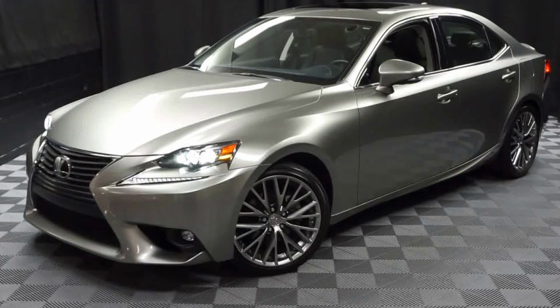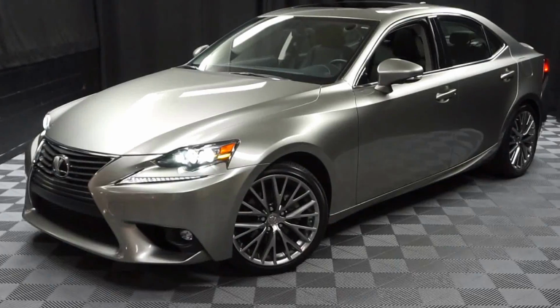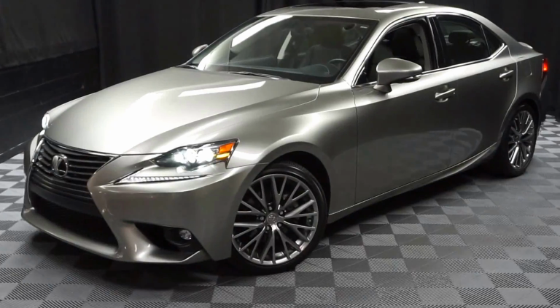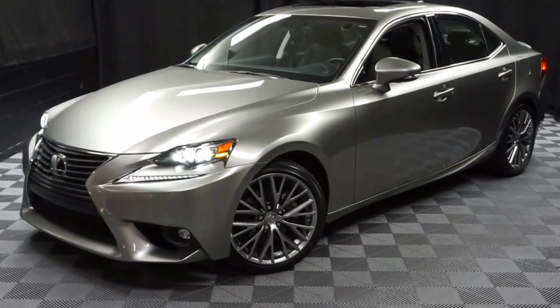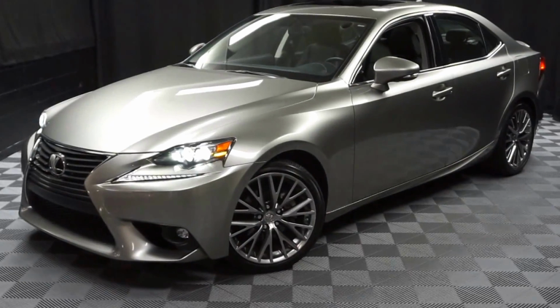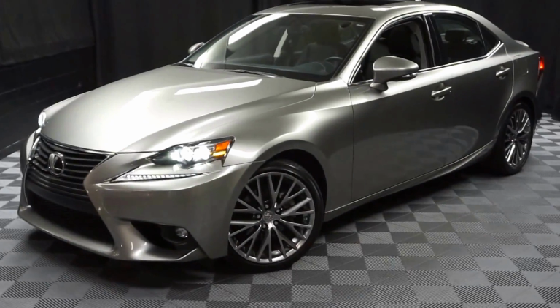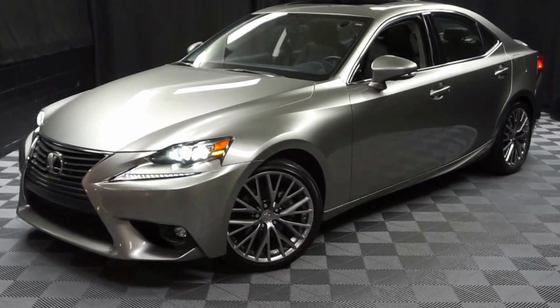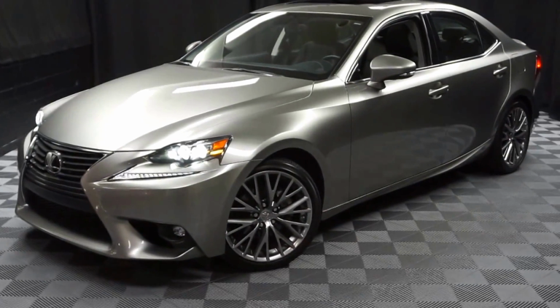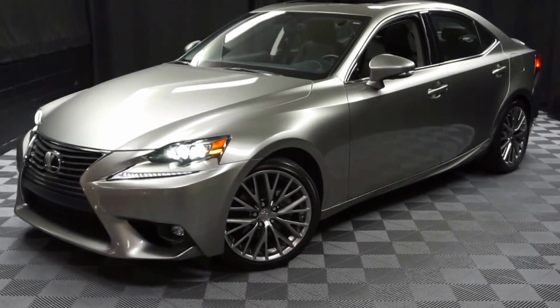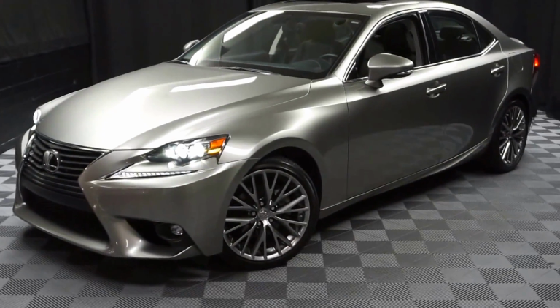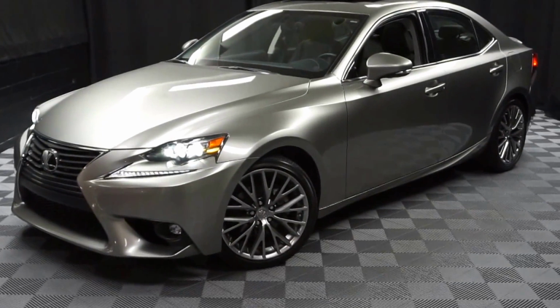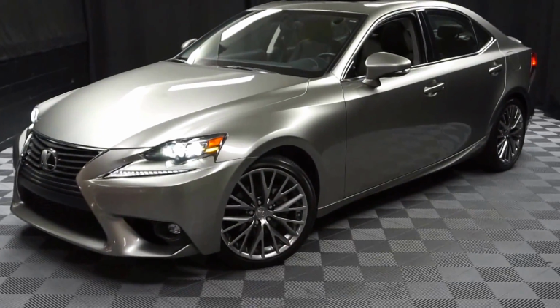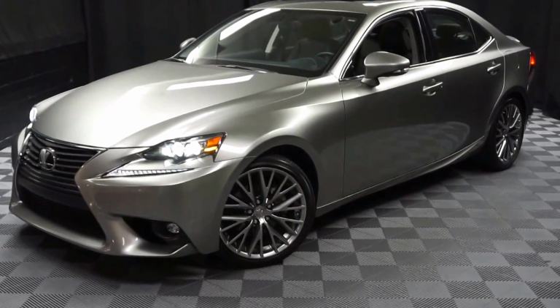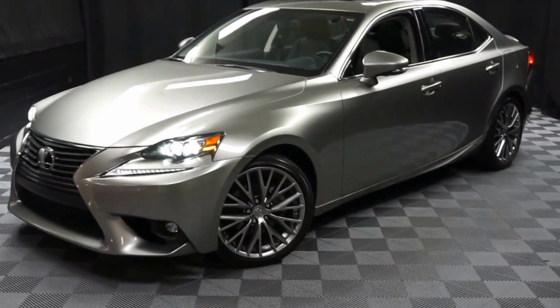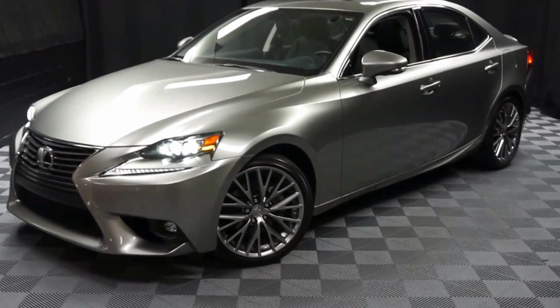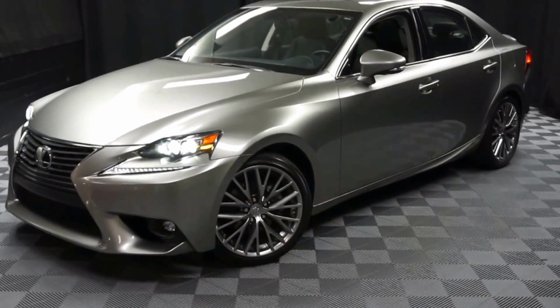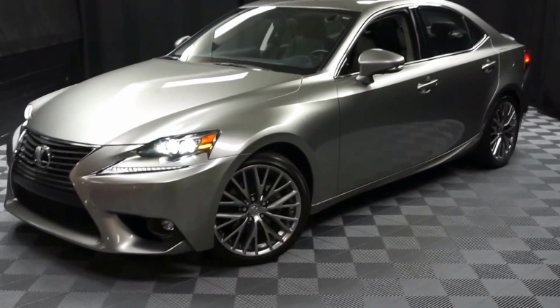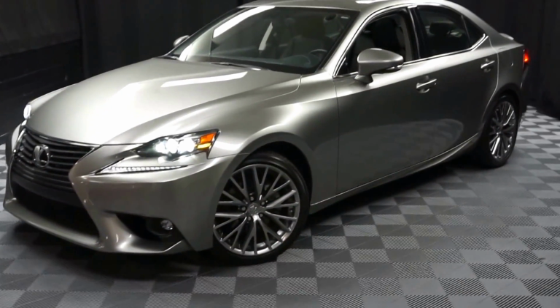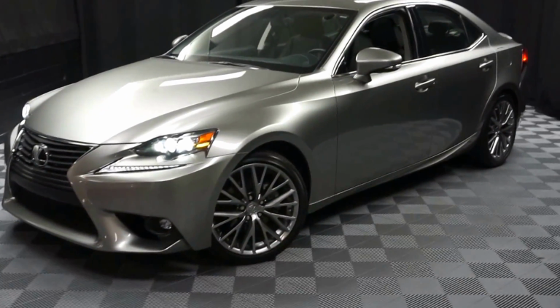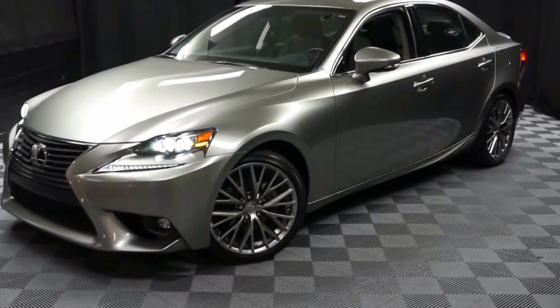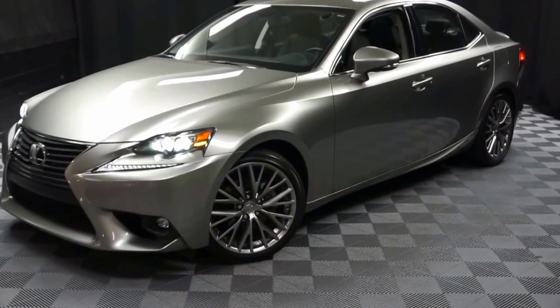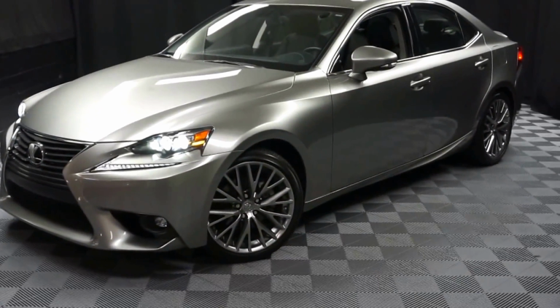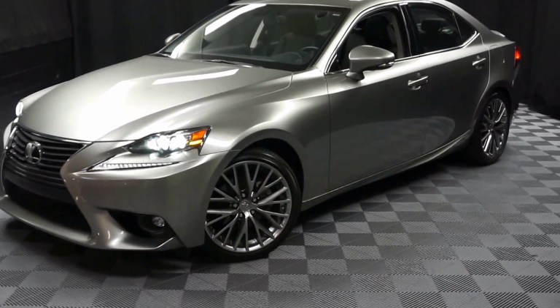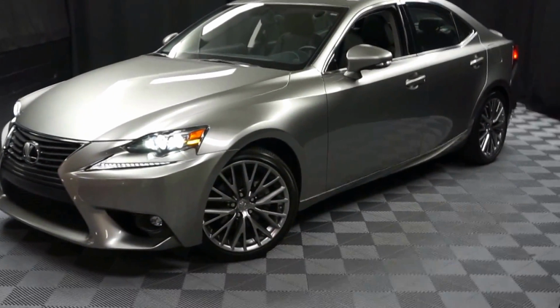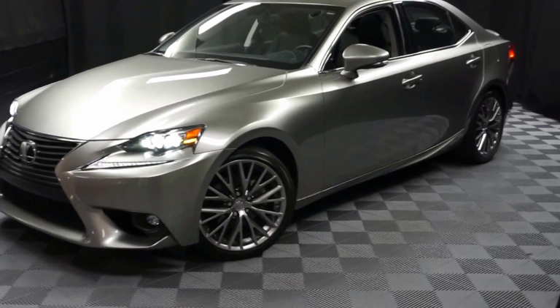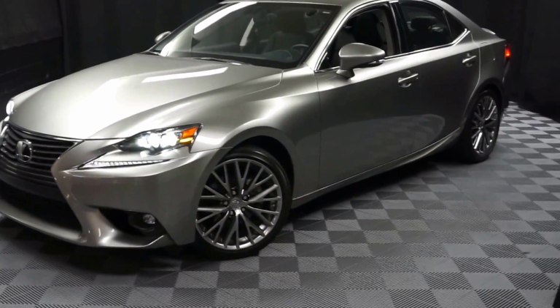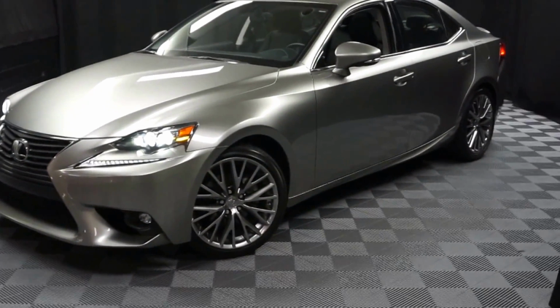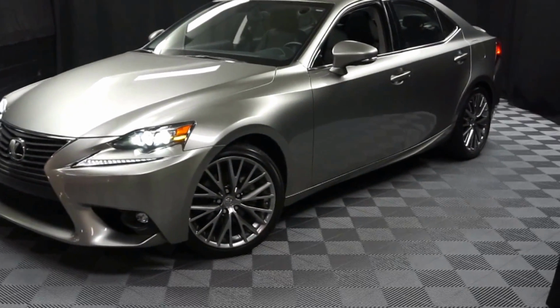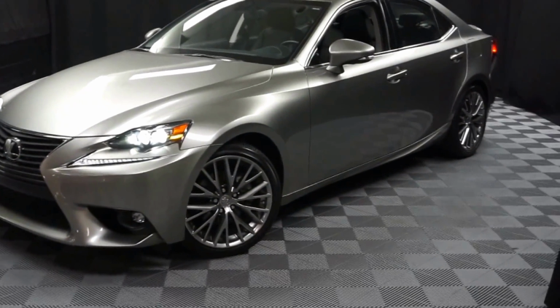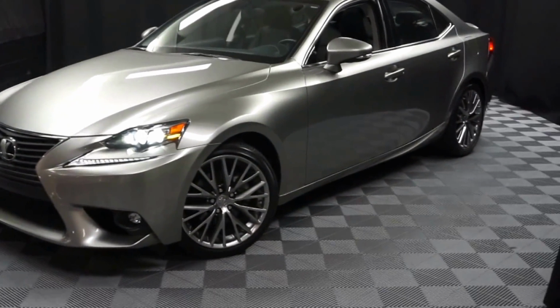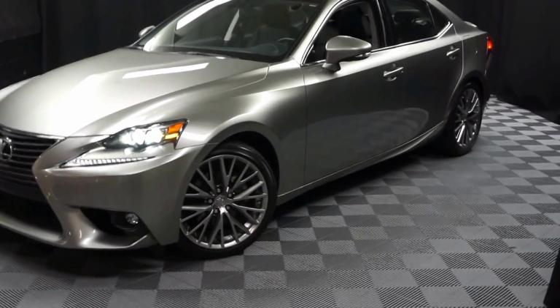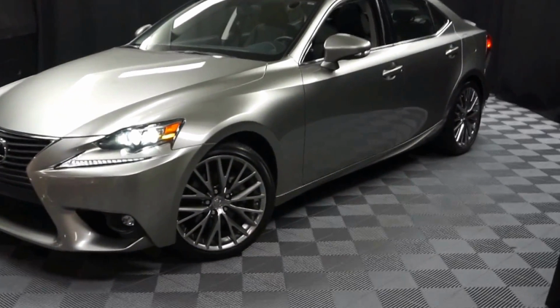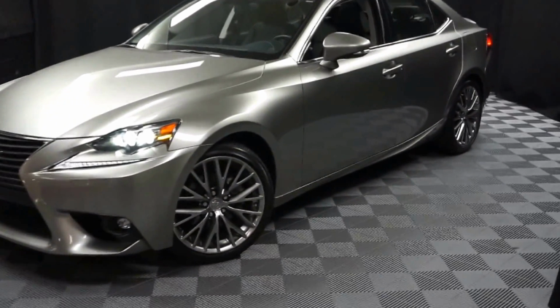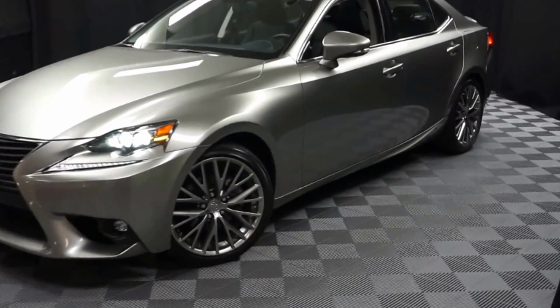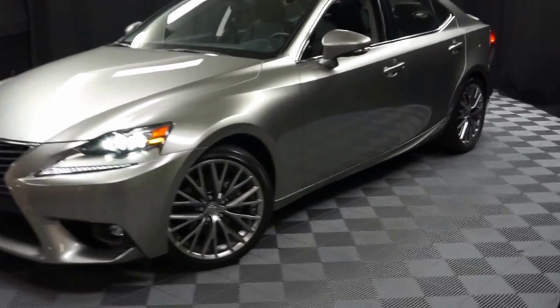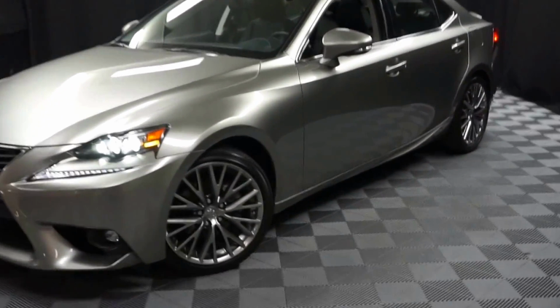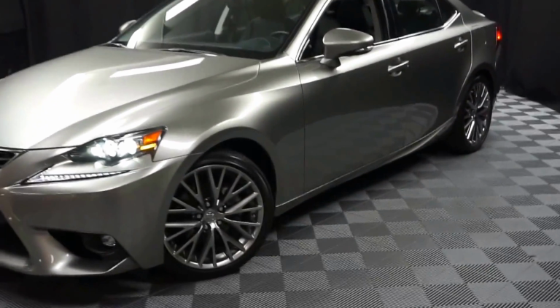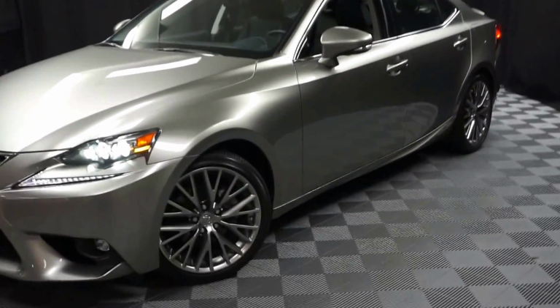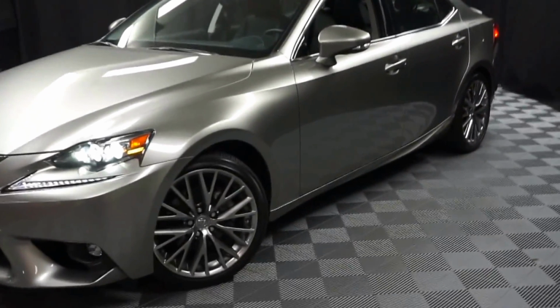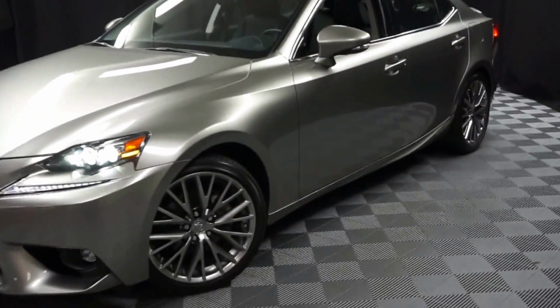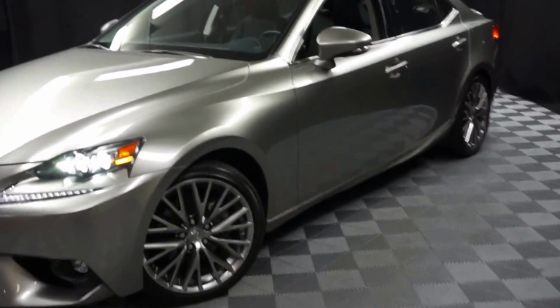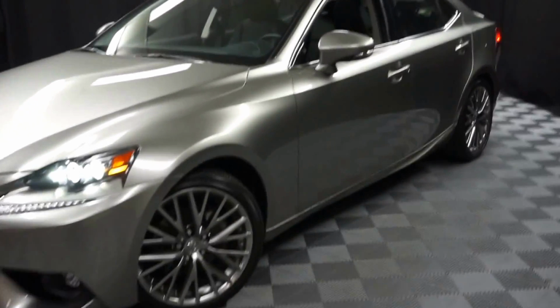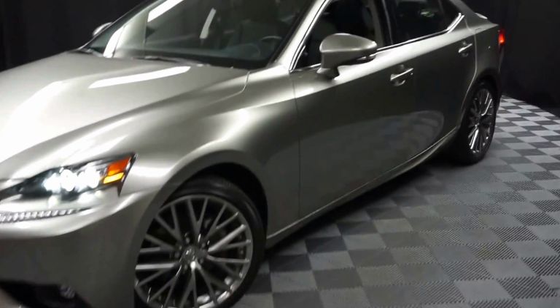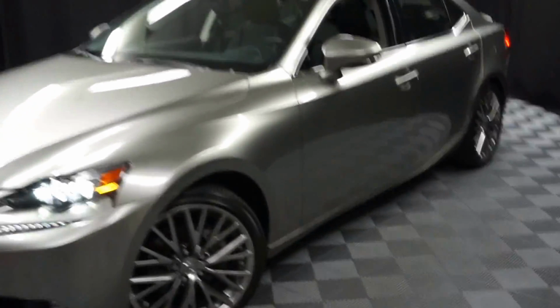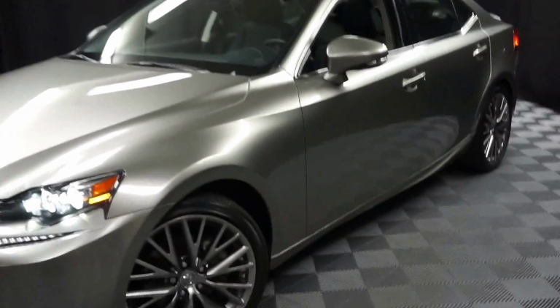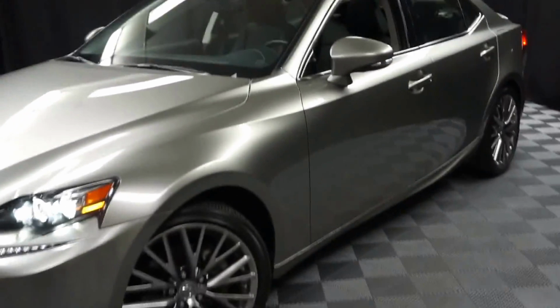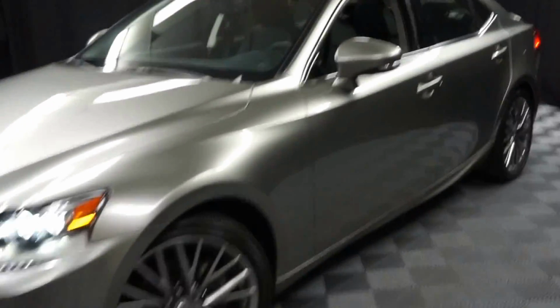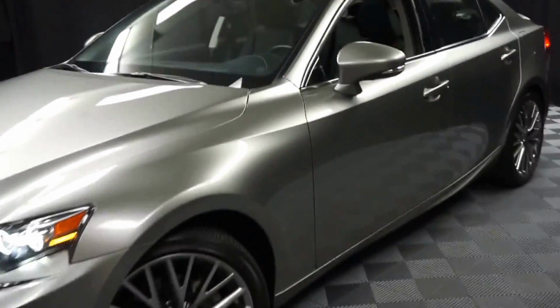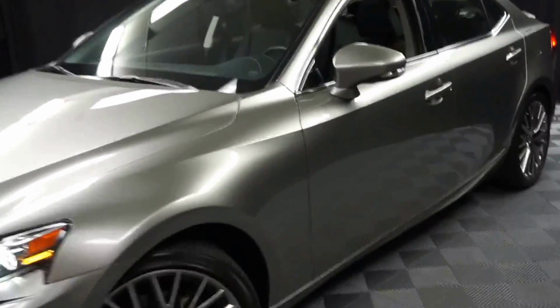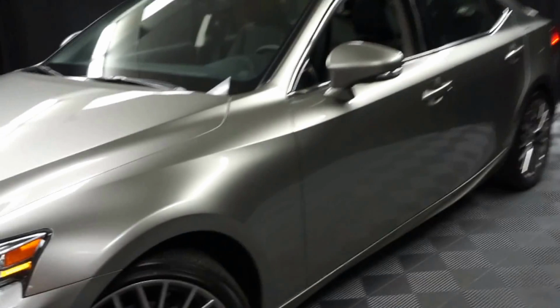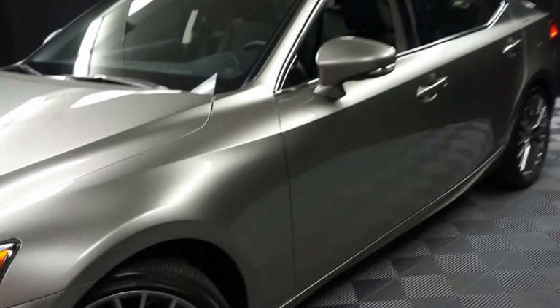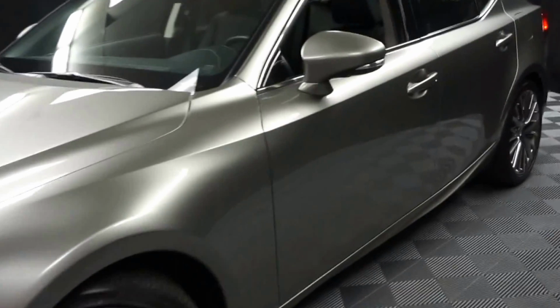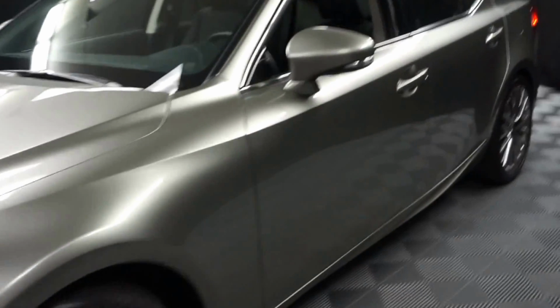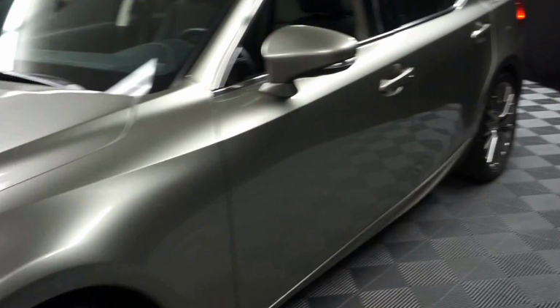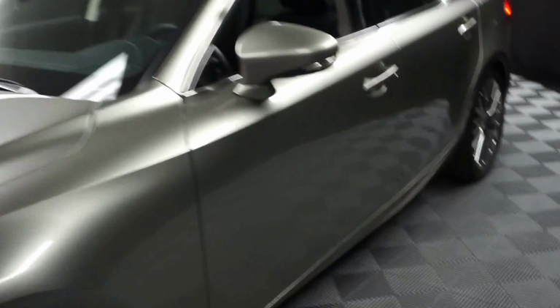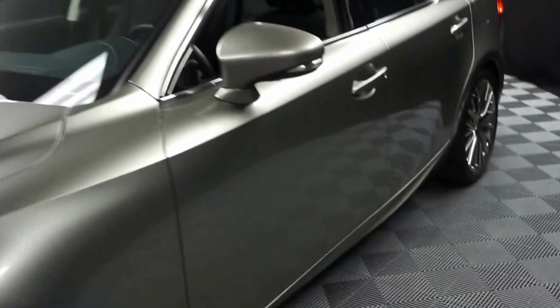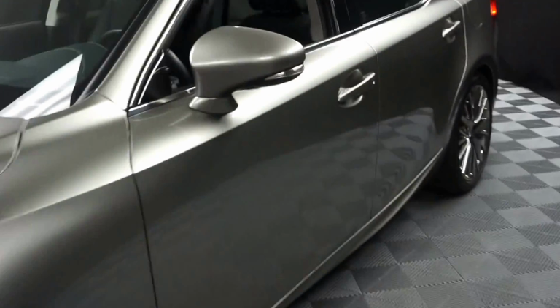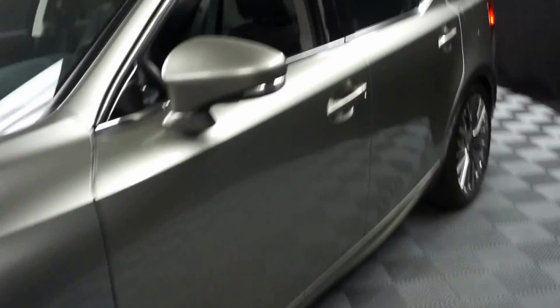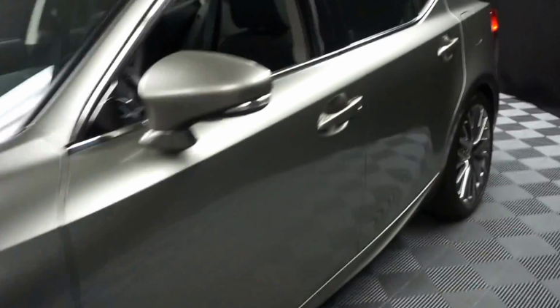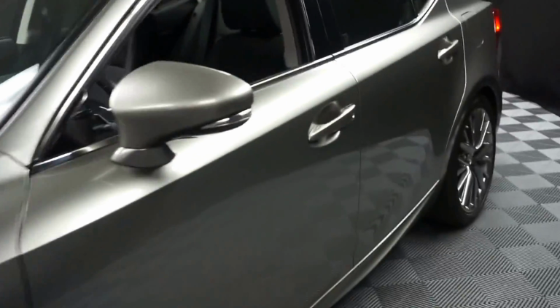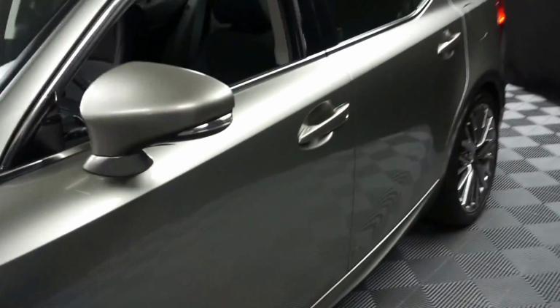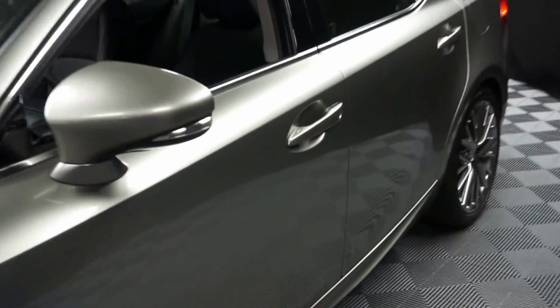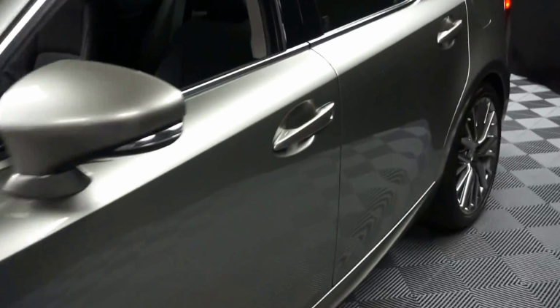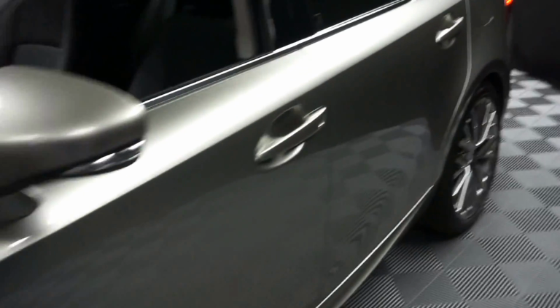Hi car shoppers, welcome back to Lexus of Wilmington. Just adding to our inventory is a 2015 Lexus IS 250.